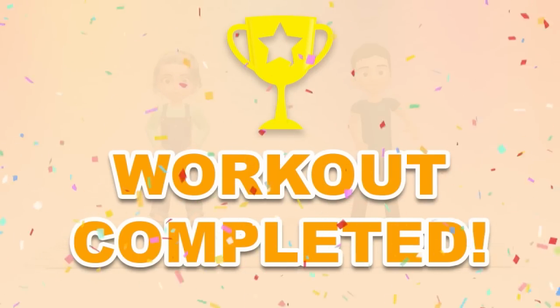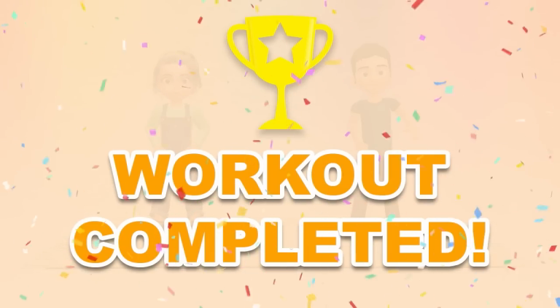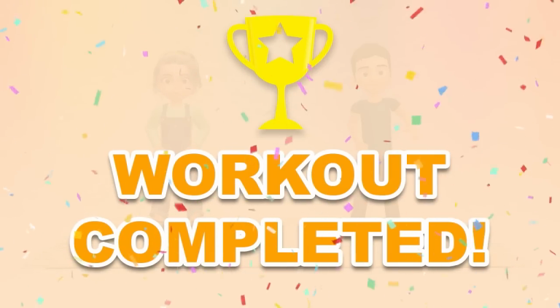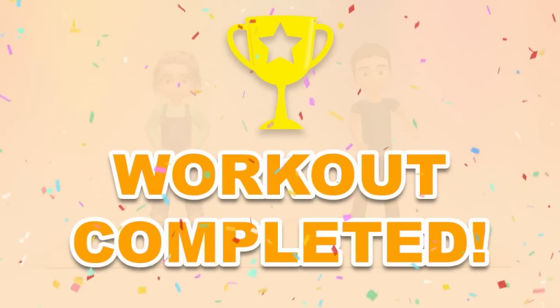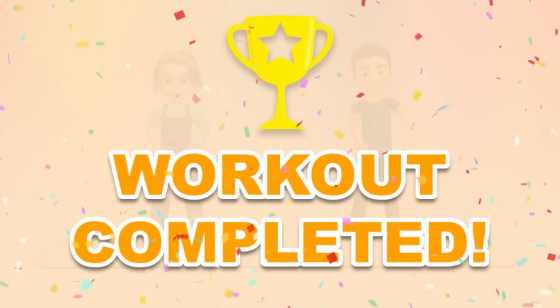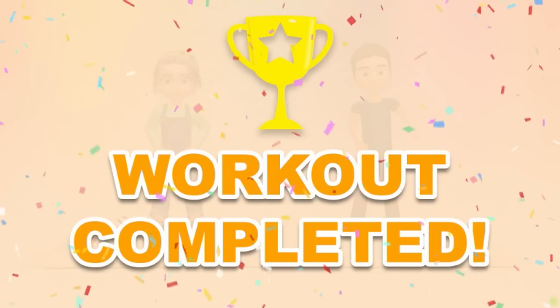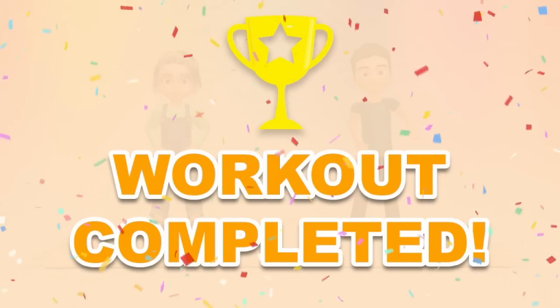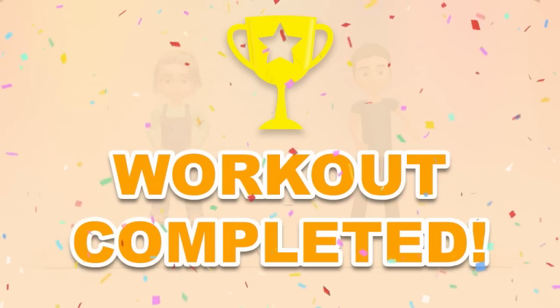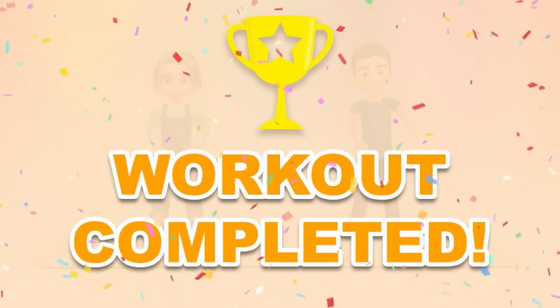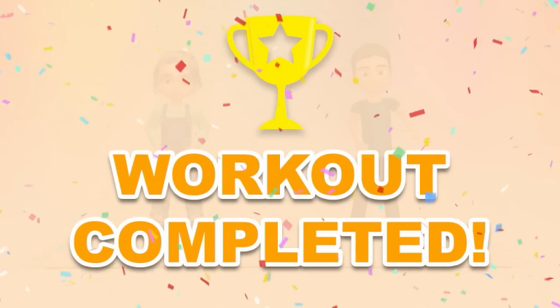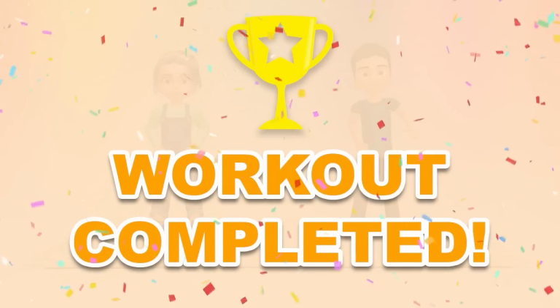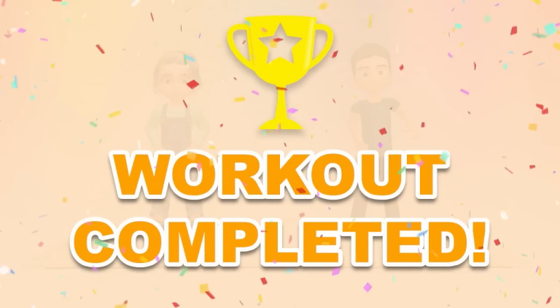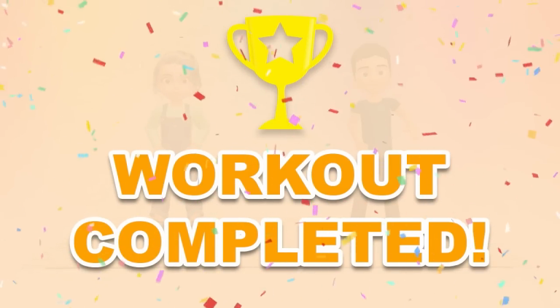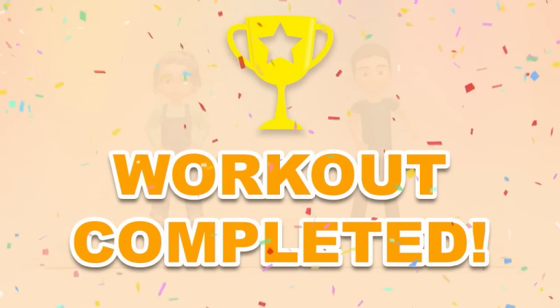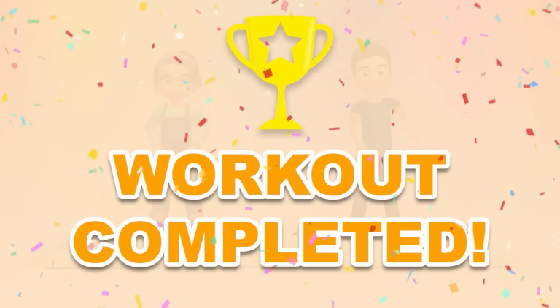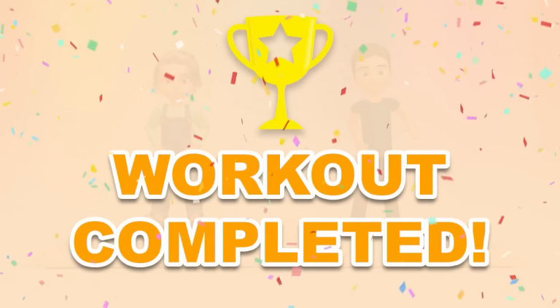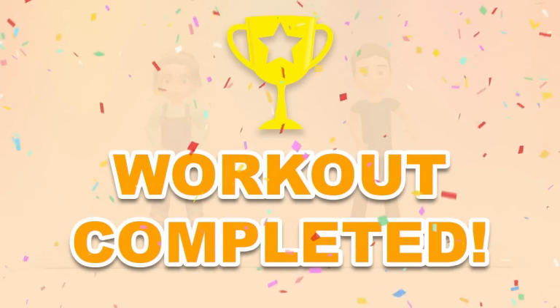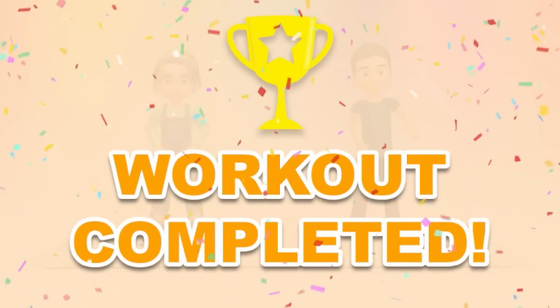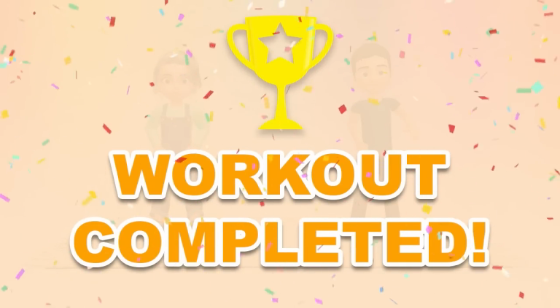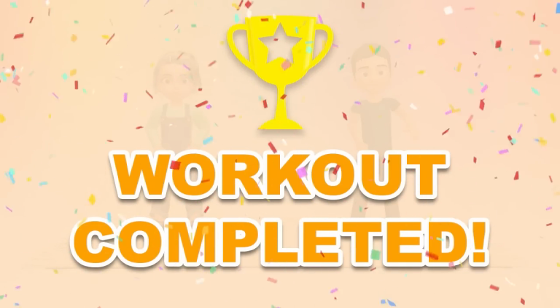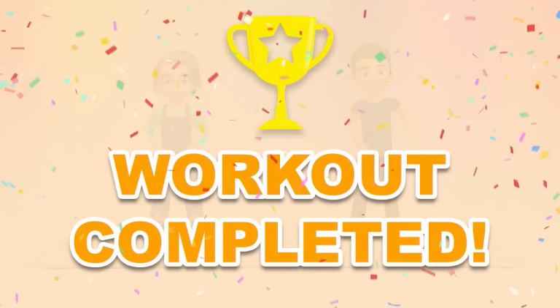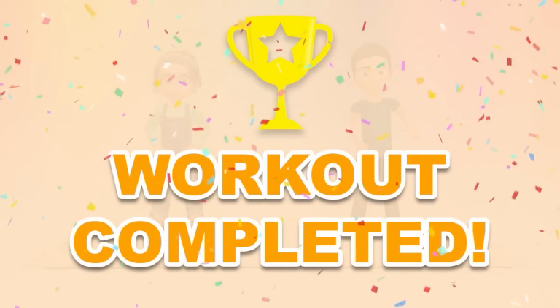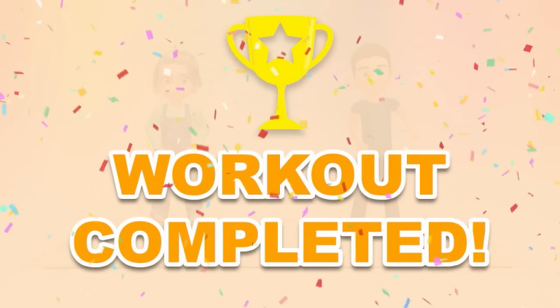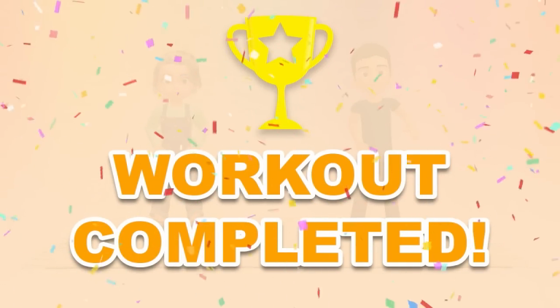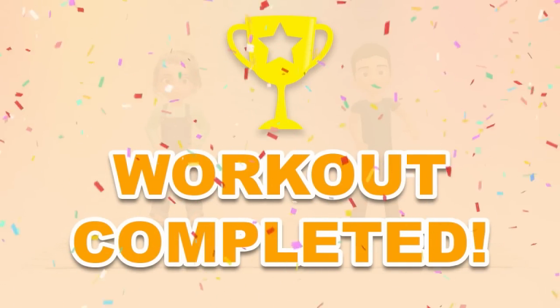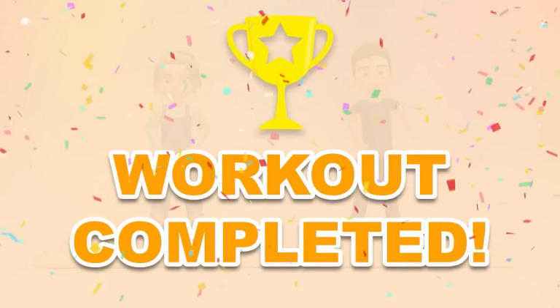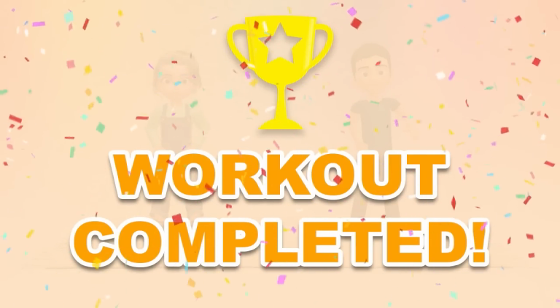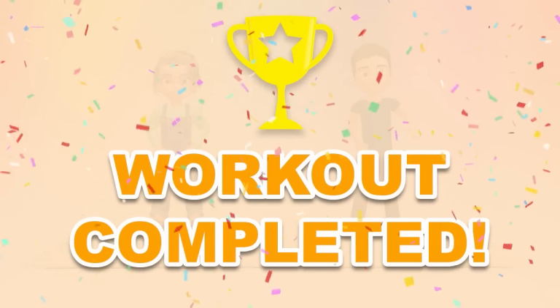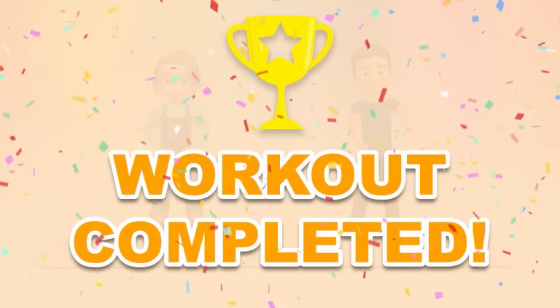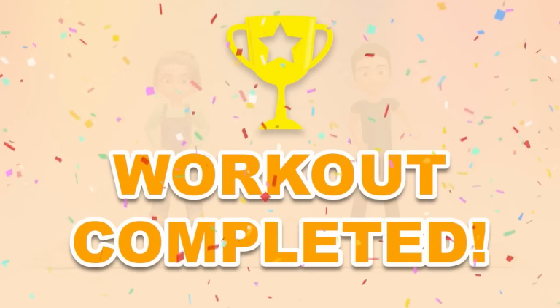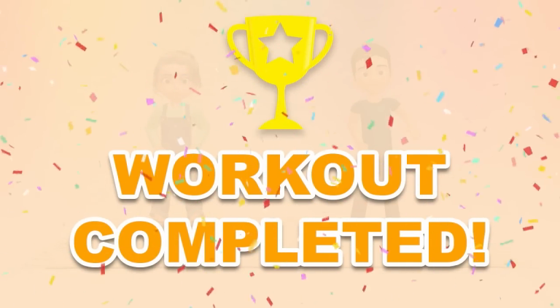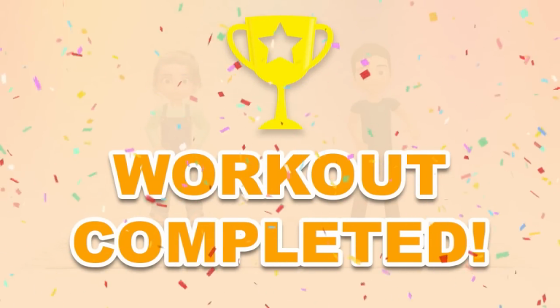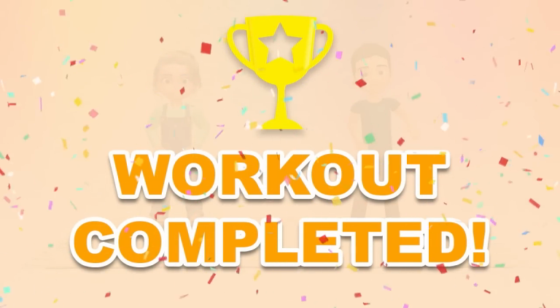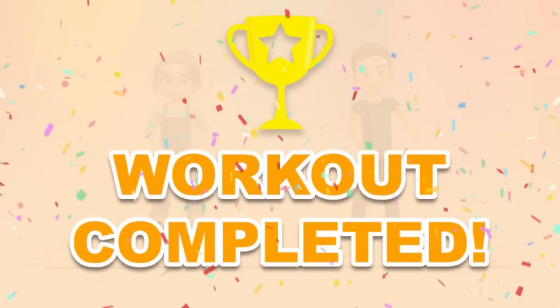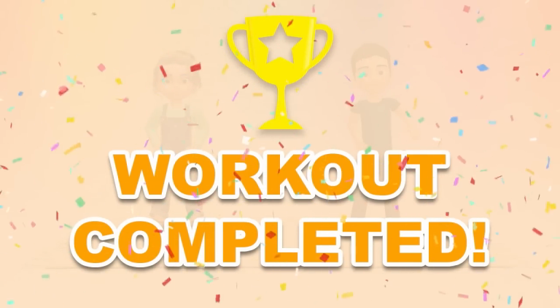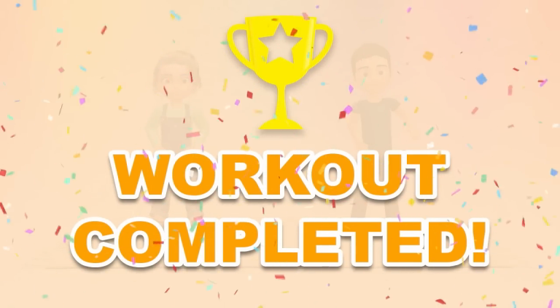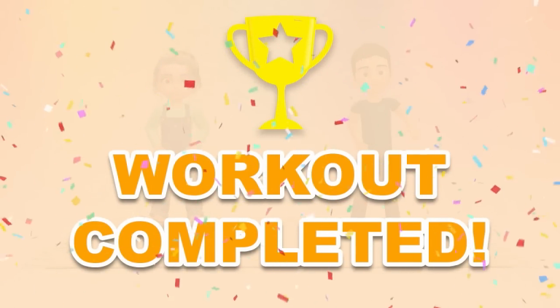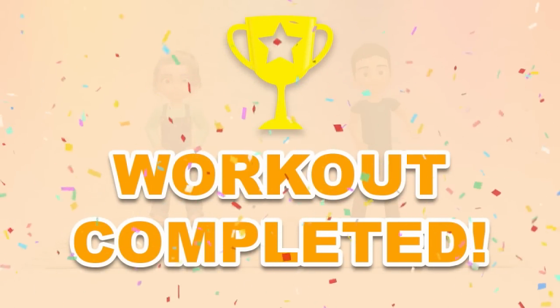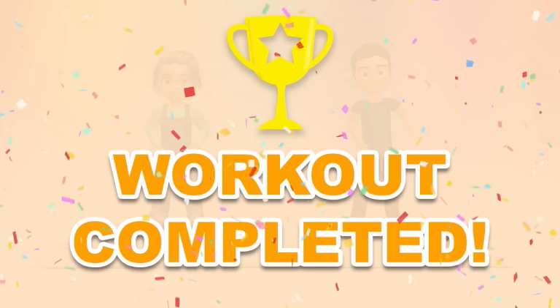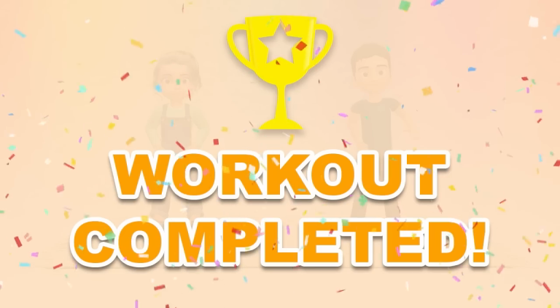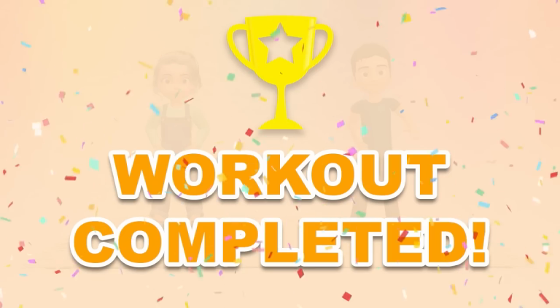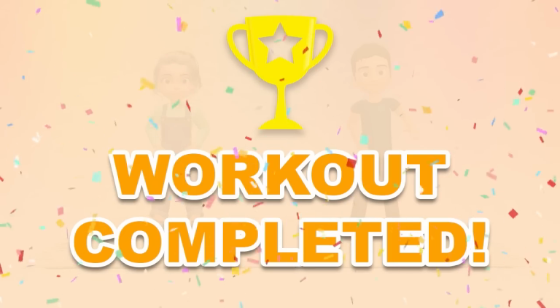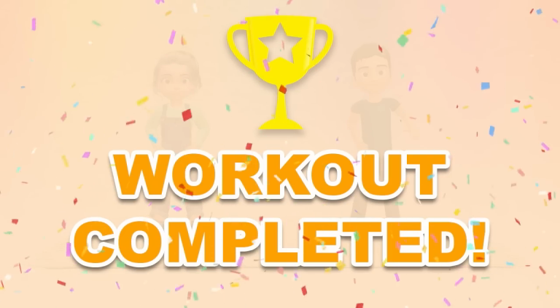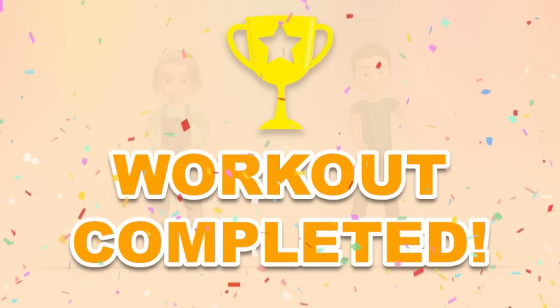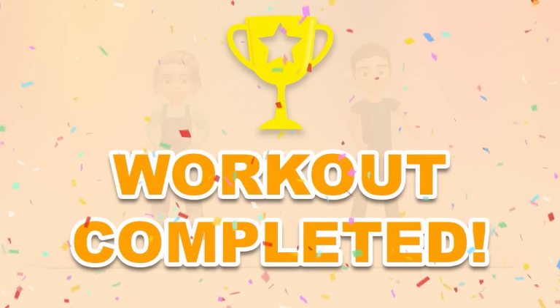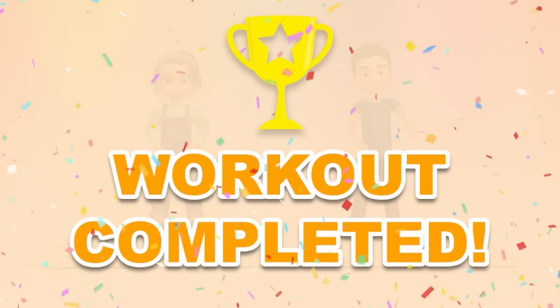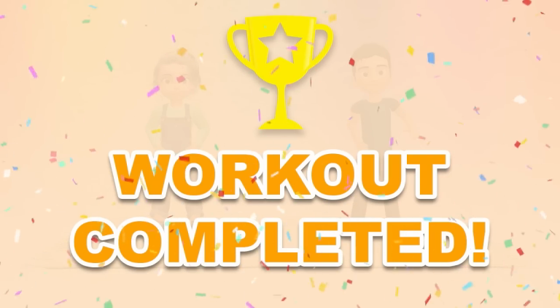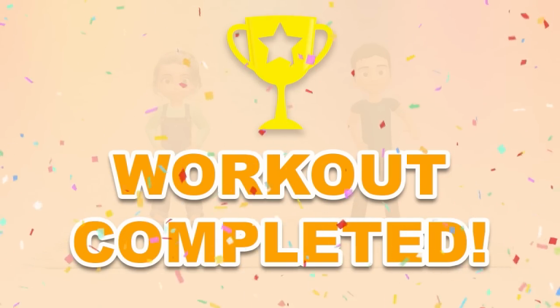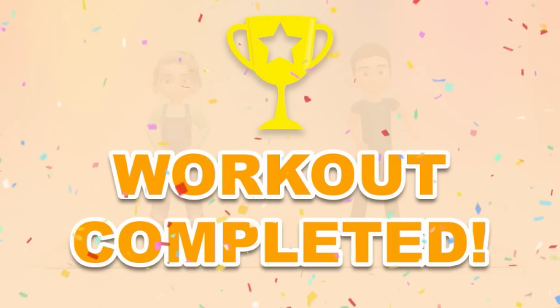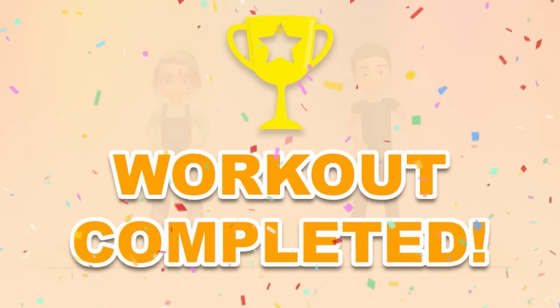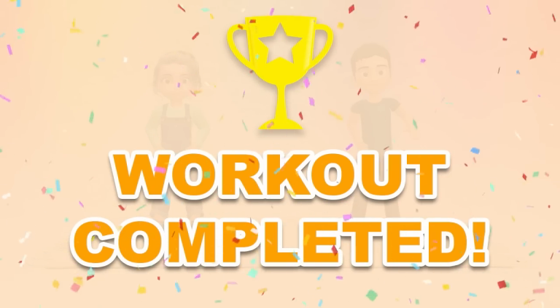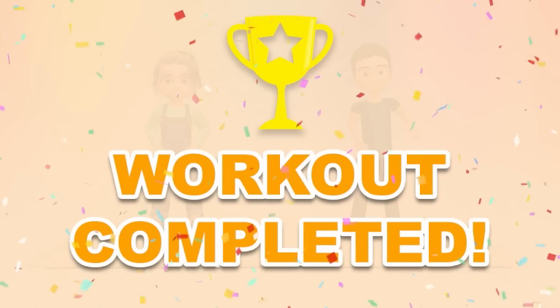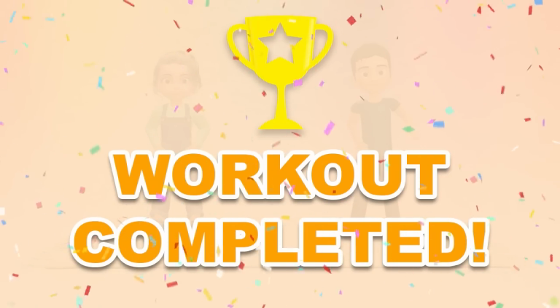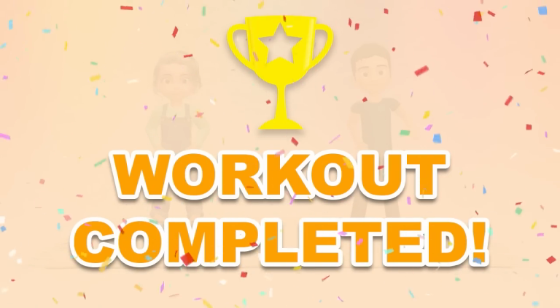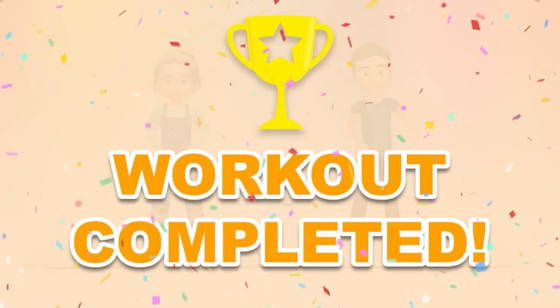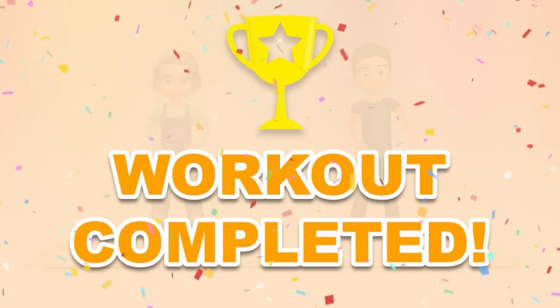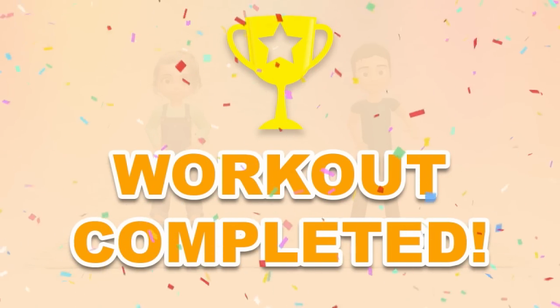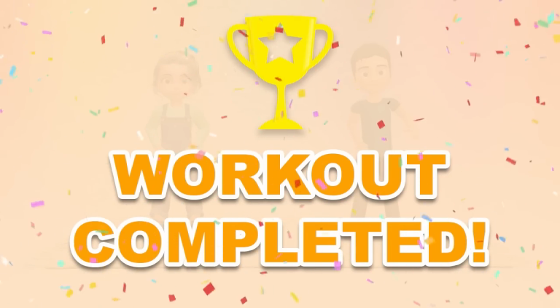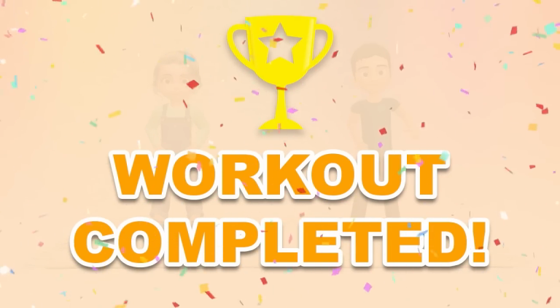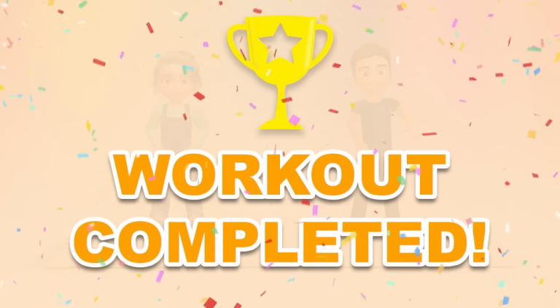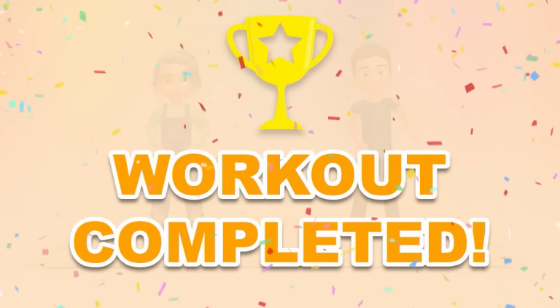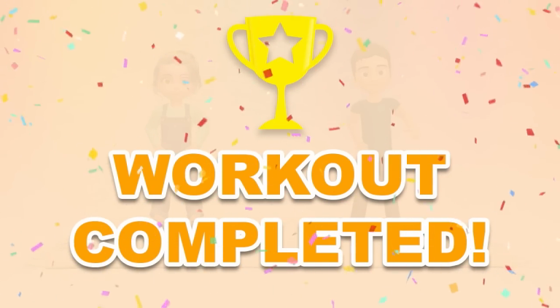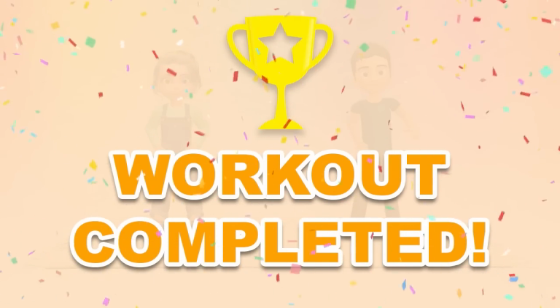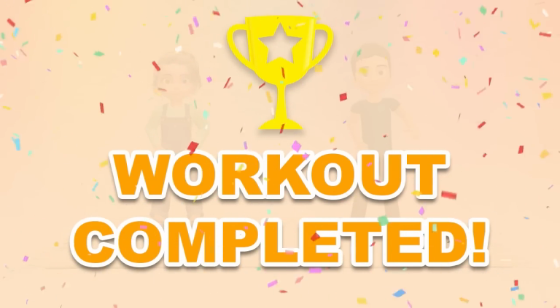Congratulations, you've successfully completed this workout! Please subscribe to the channel if you want to receive new video workouts regularly.